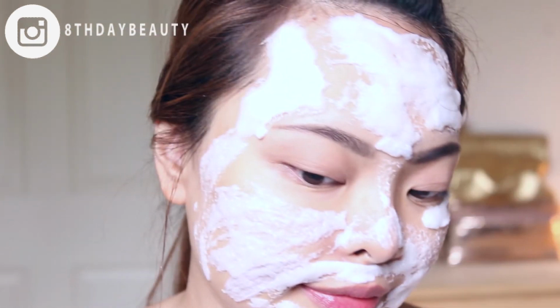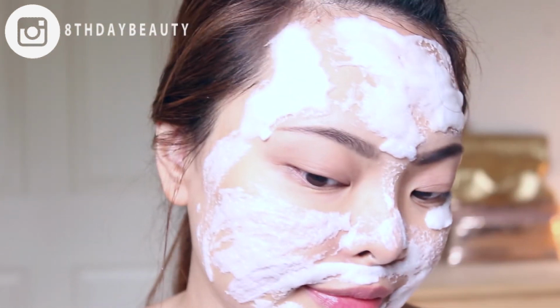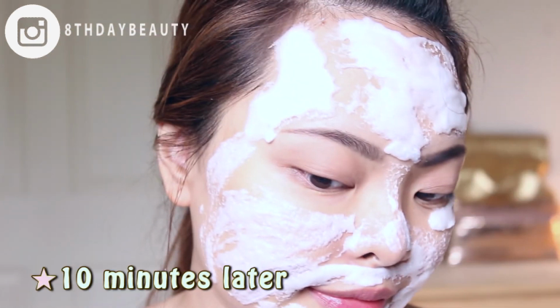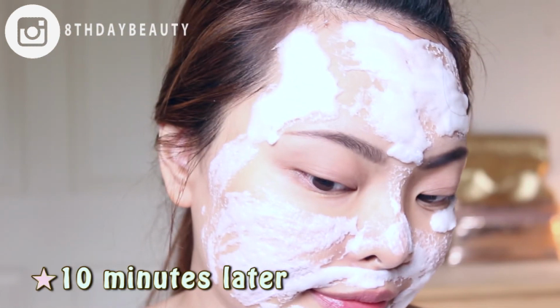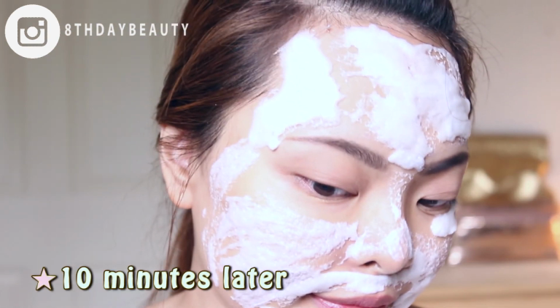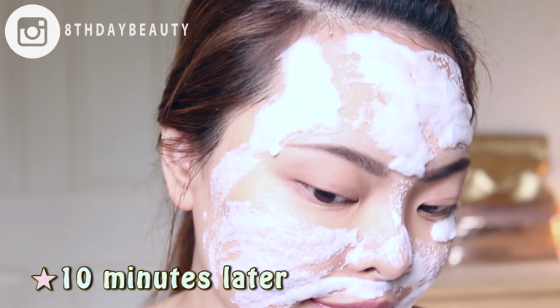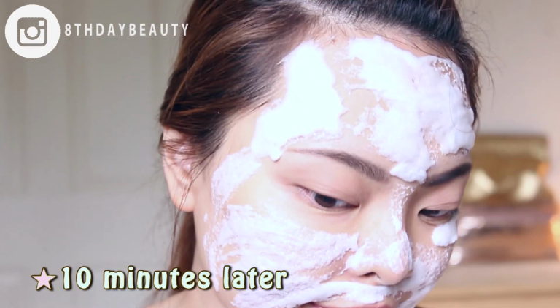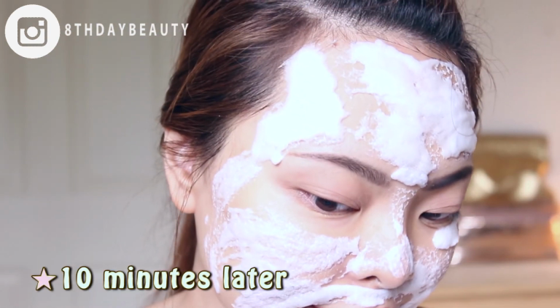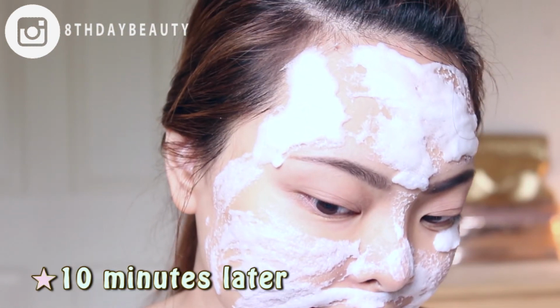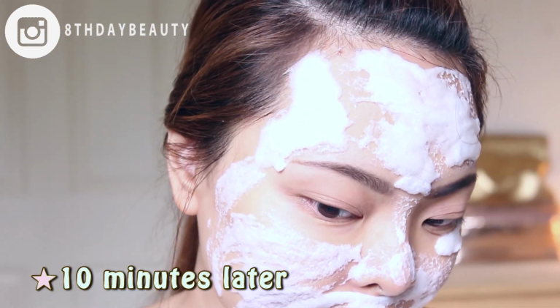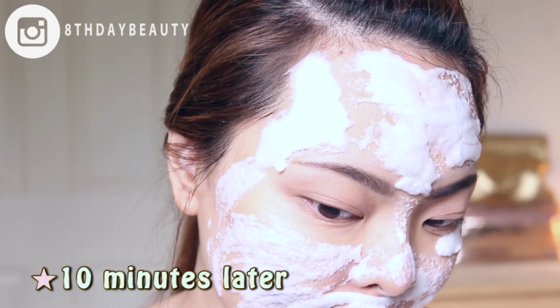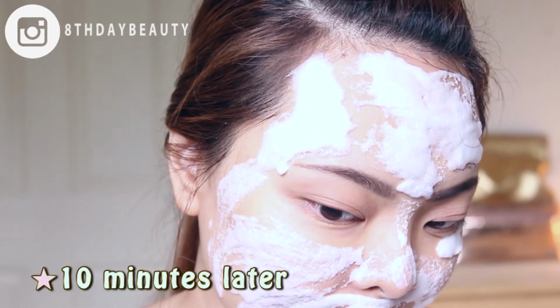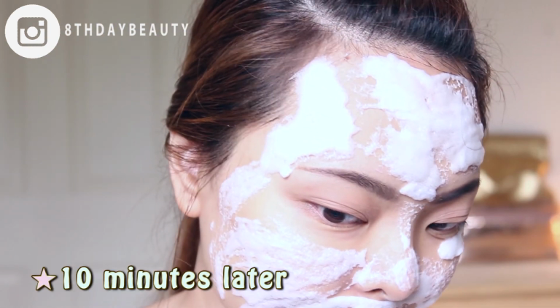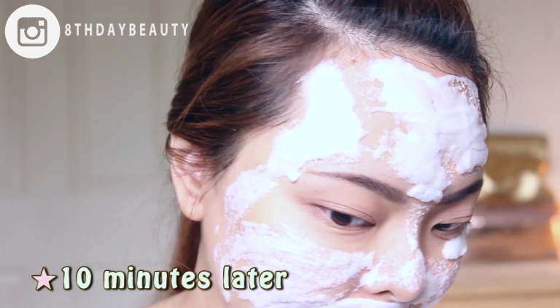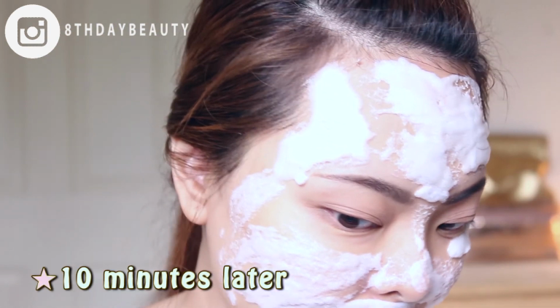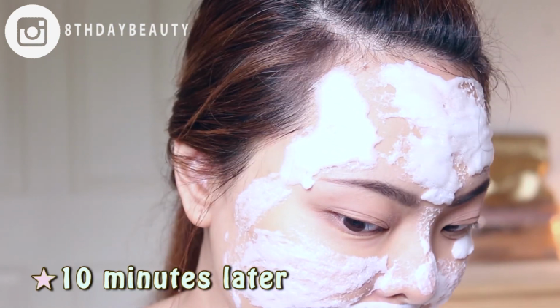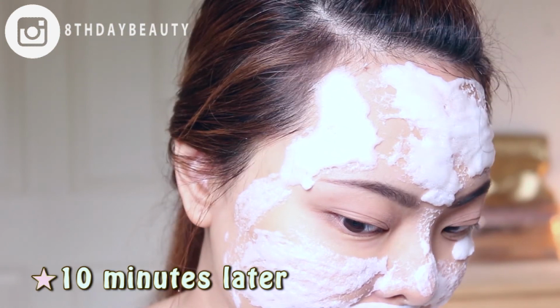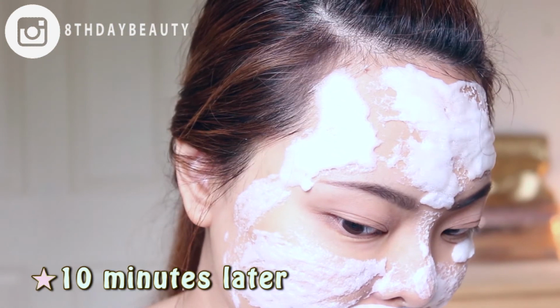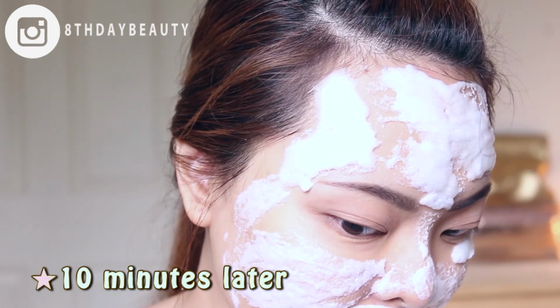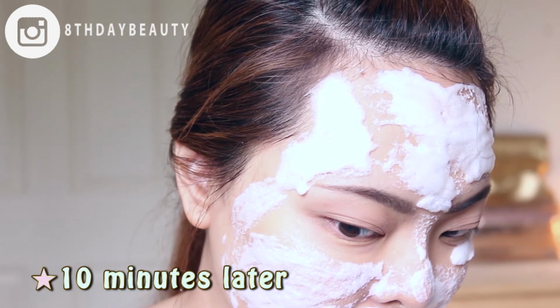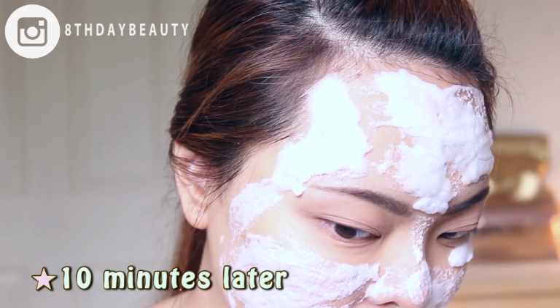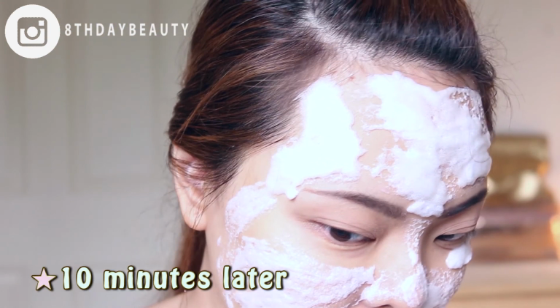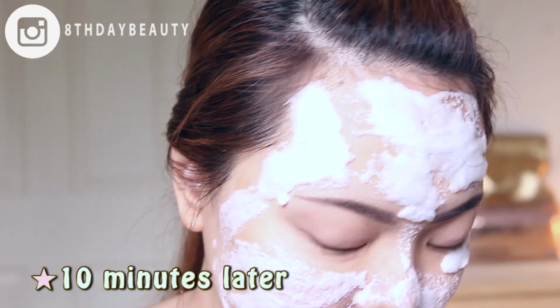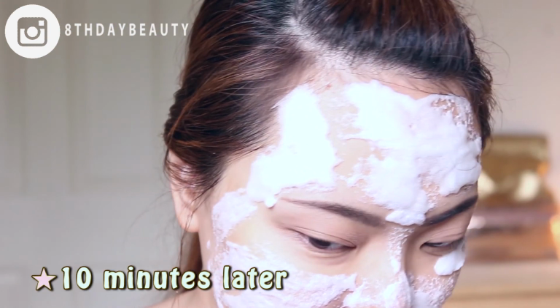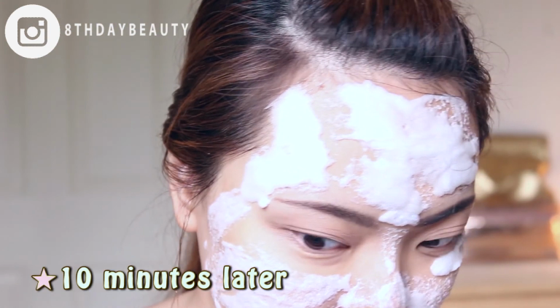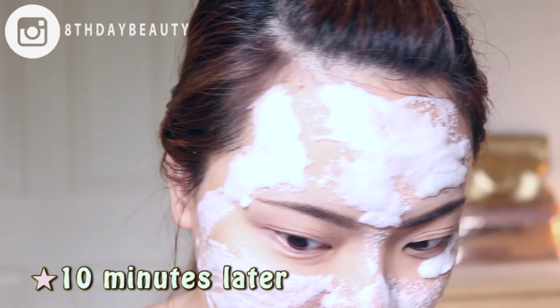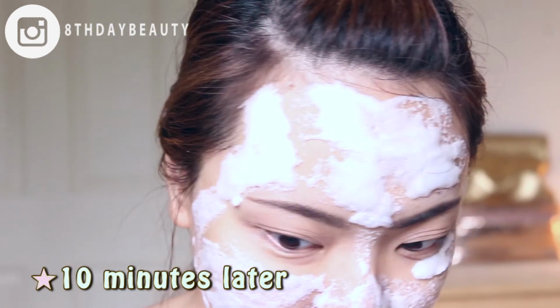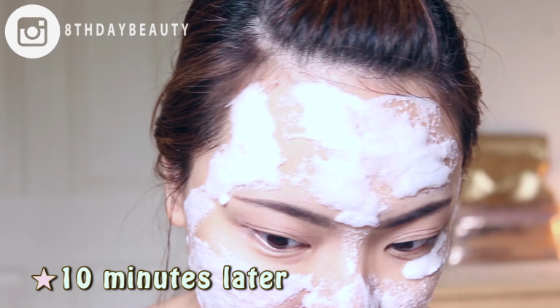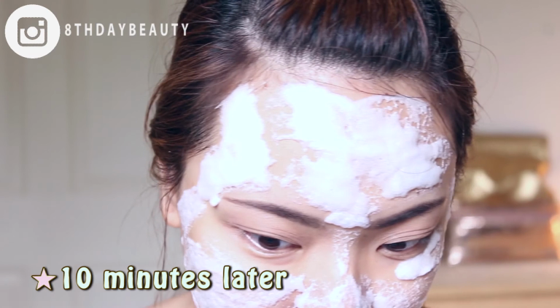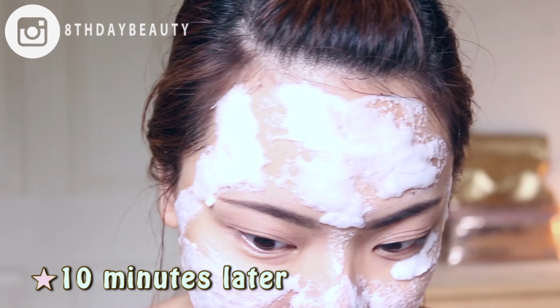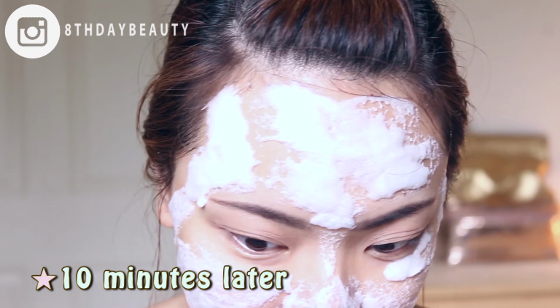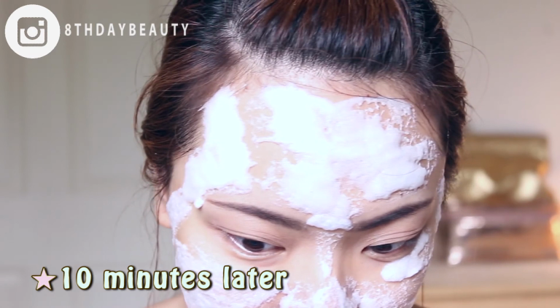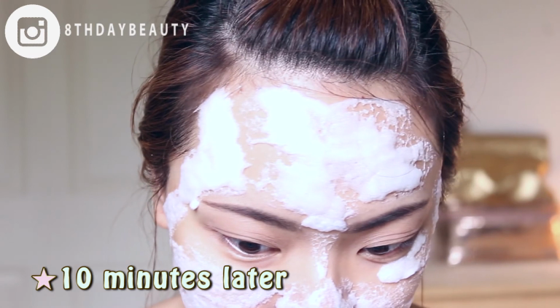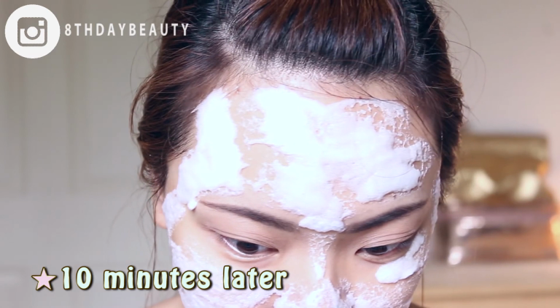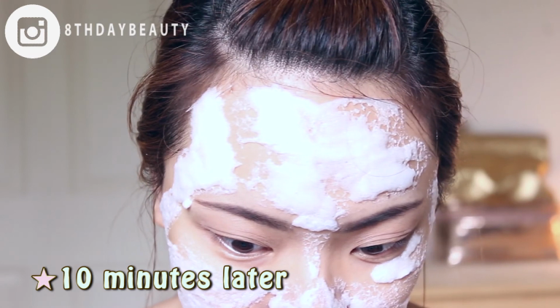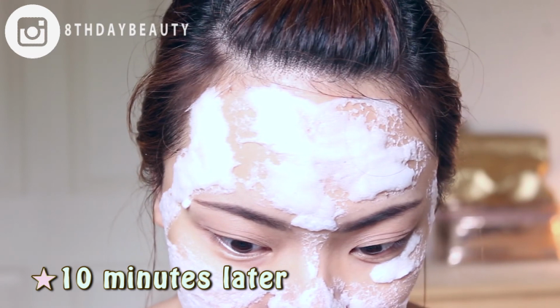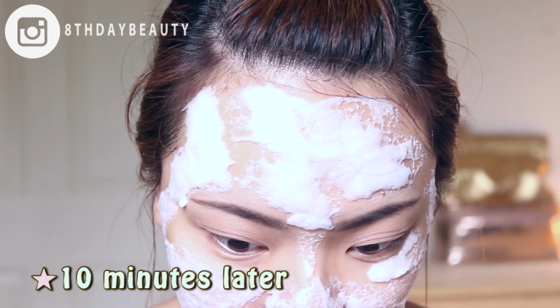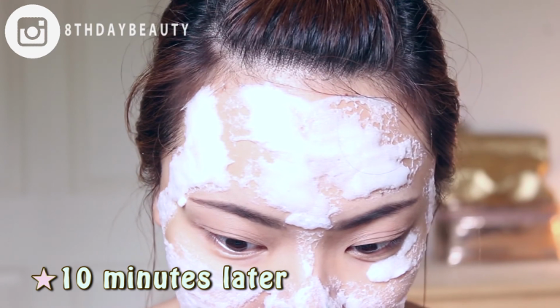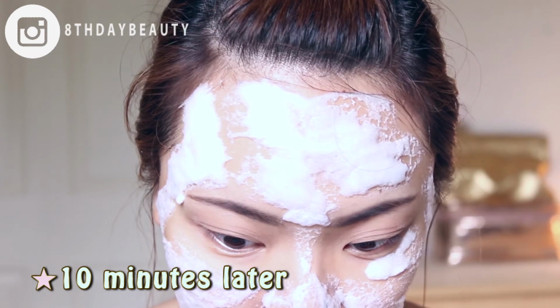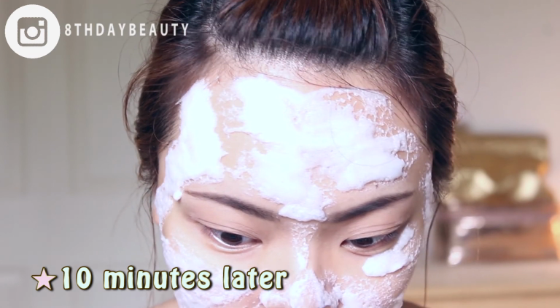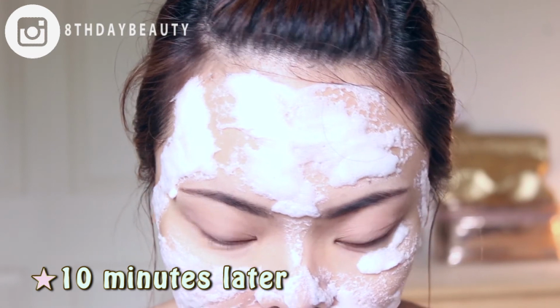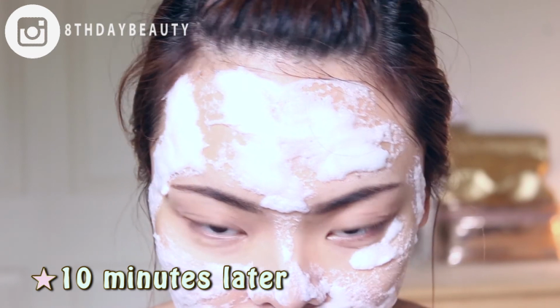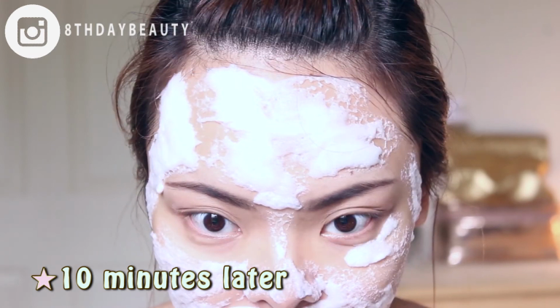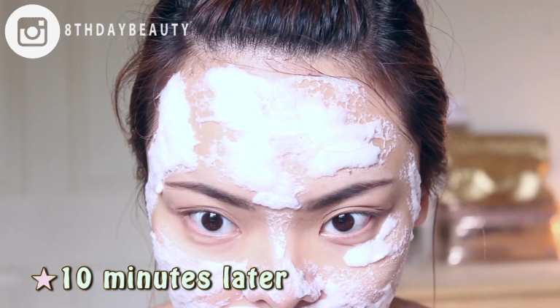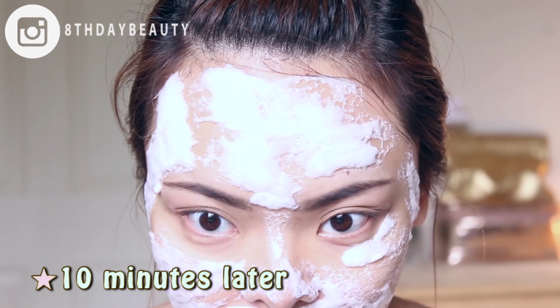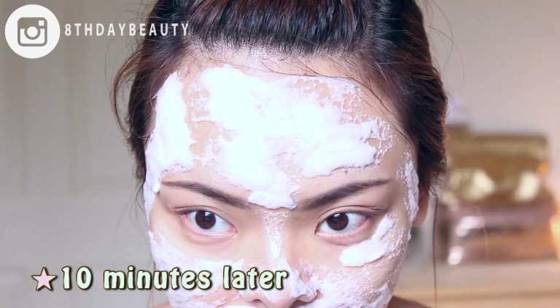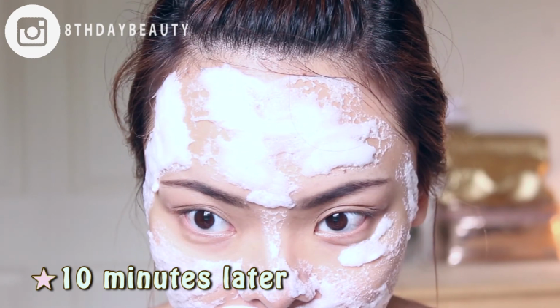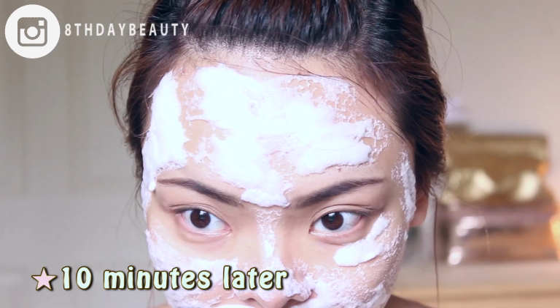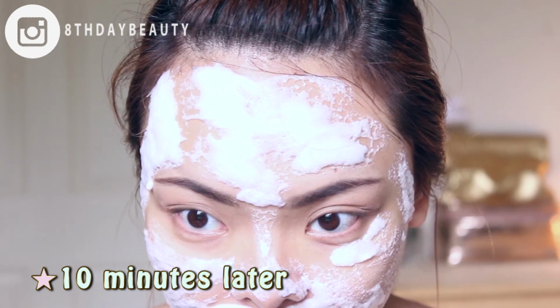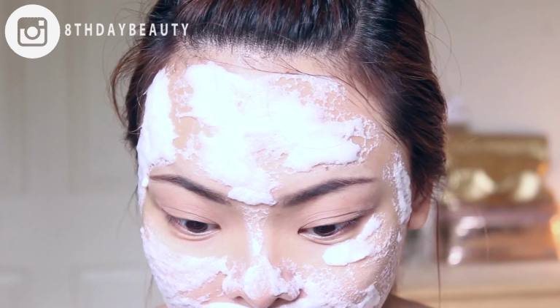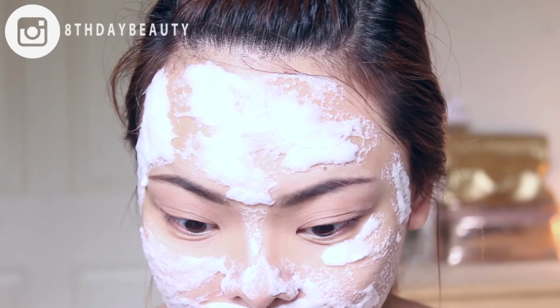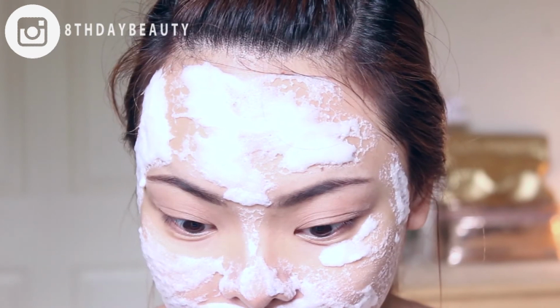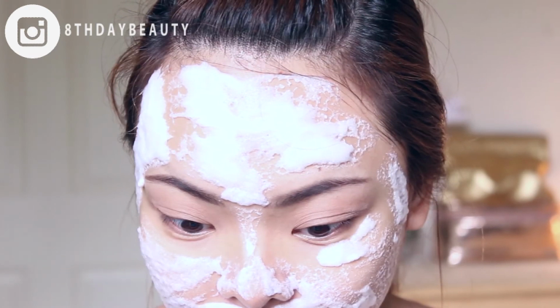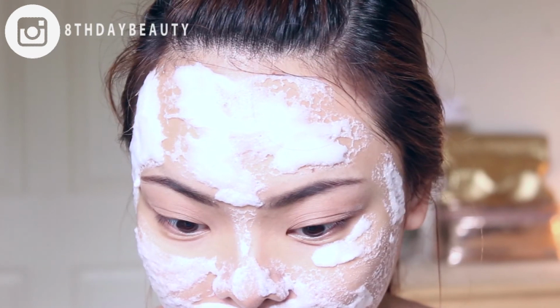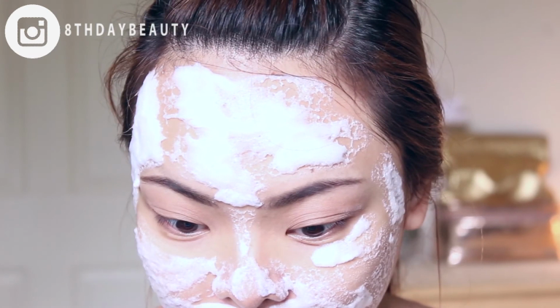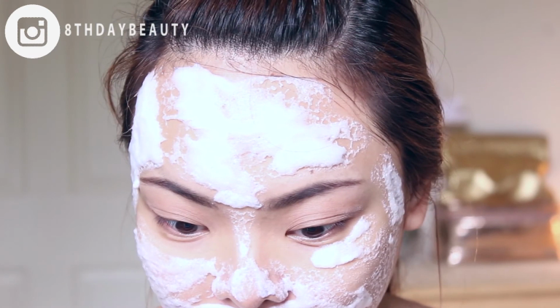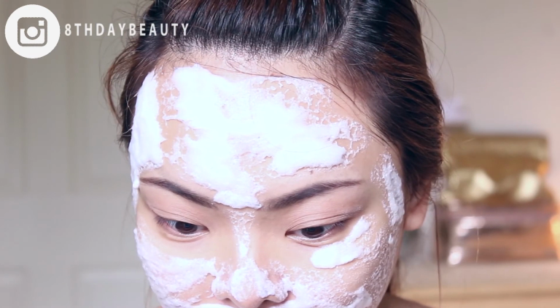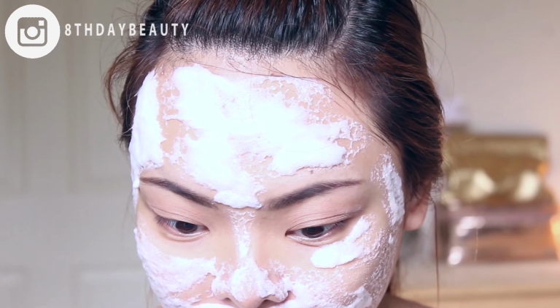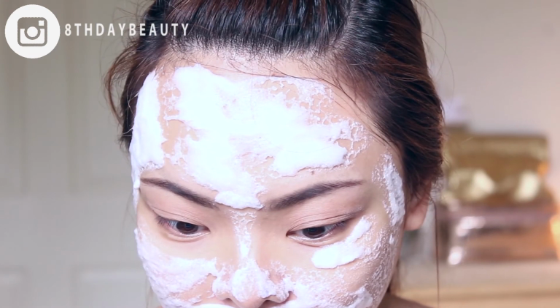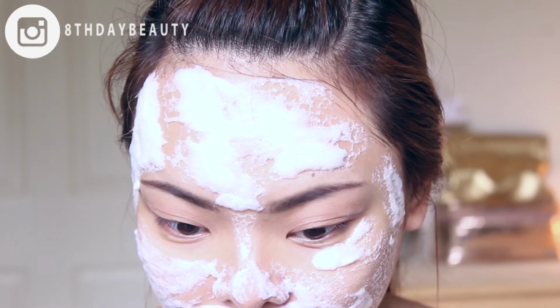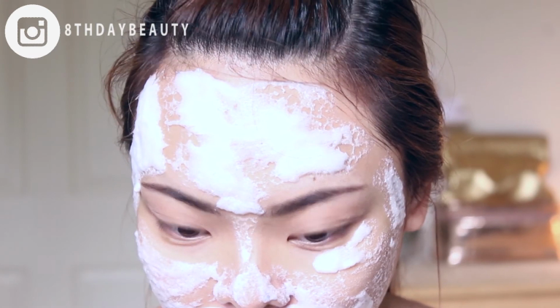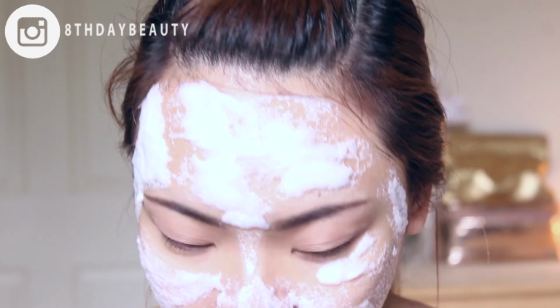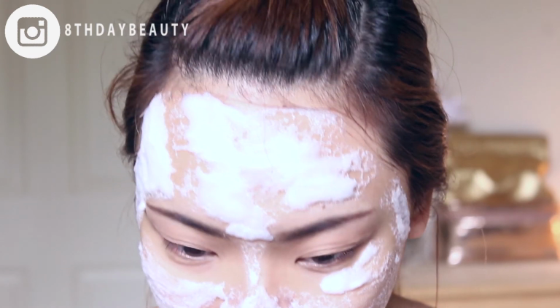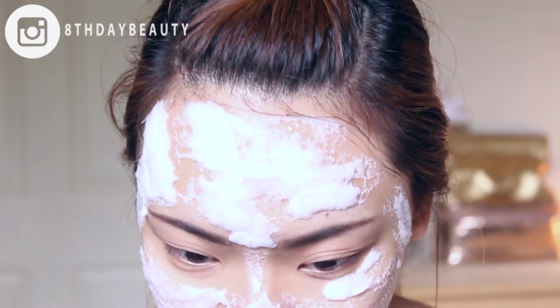Waiting is probably the hardest part, because the bubbles are constantly growing and popping, growing and popping, and it's just so ticklish. It takes serious willpower not to scratch my face every few seconds.